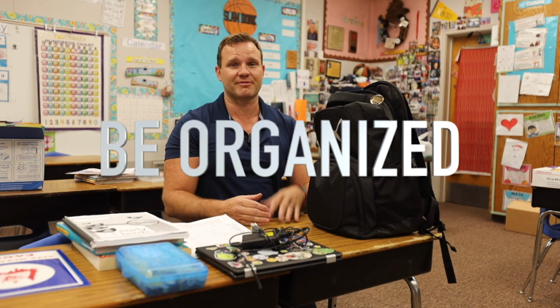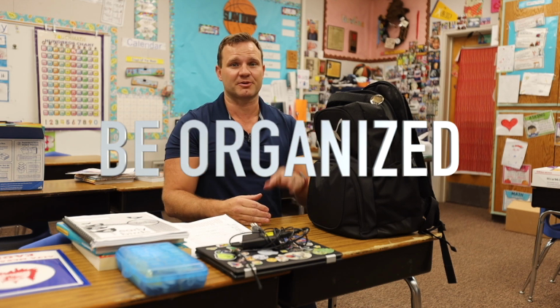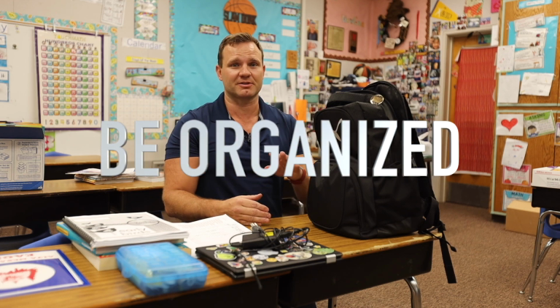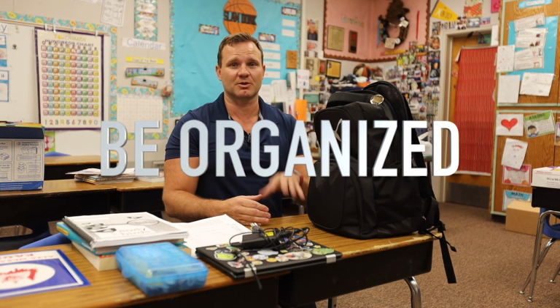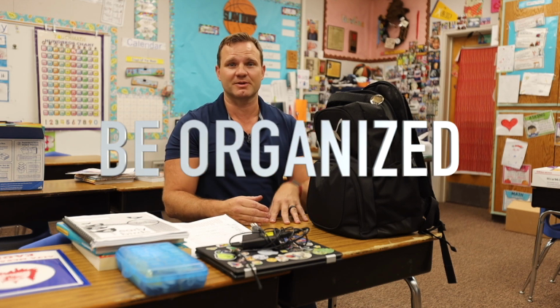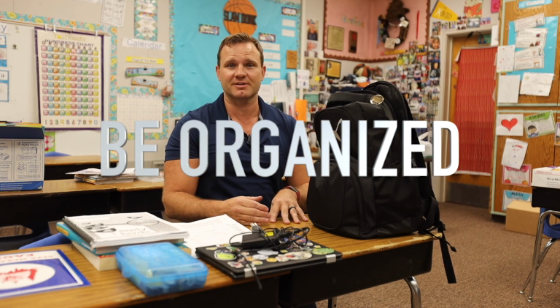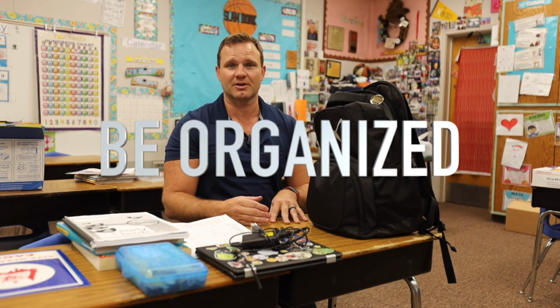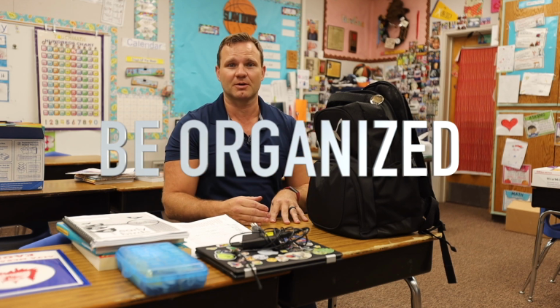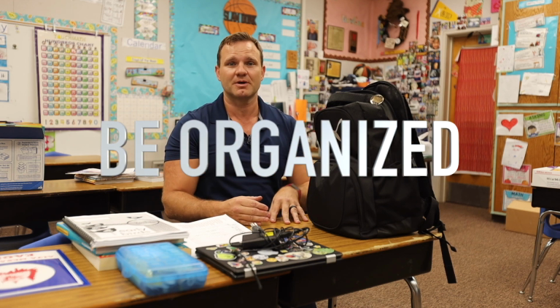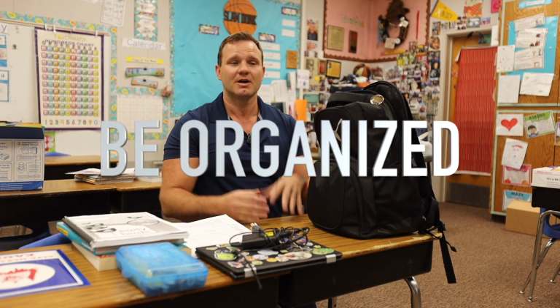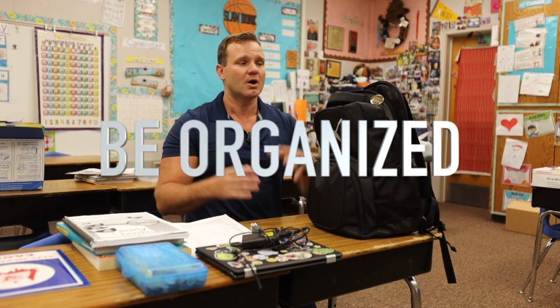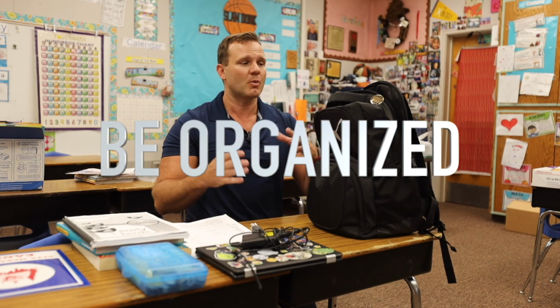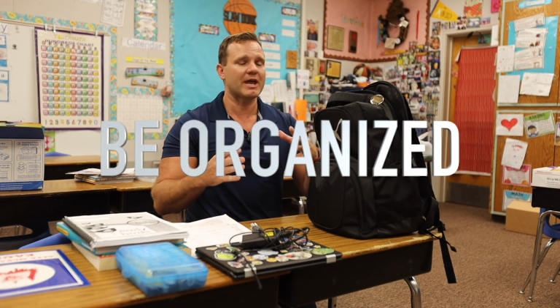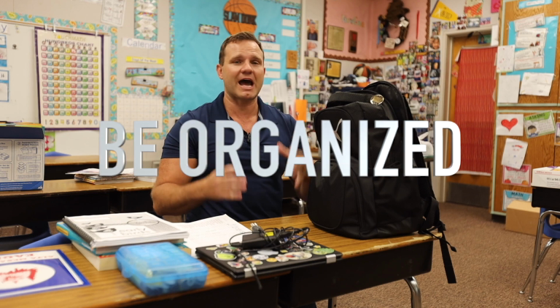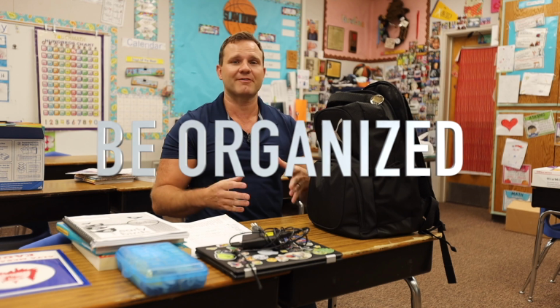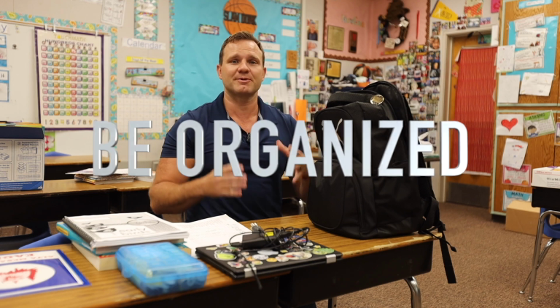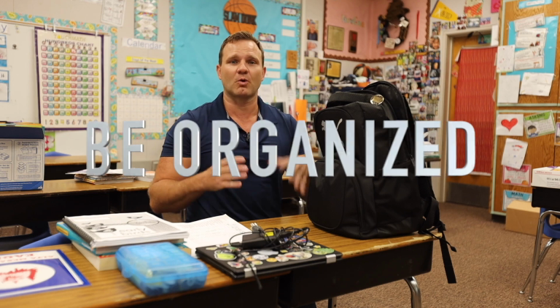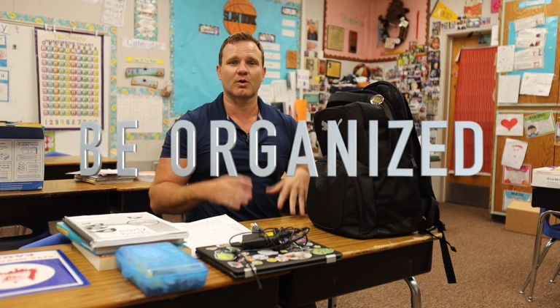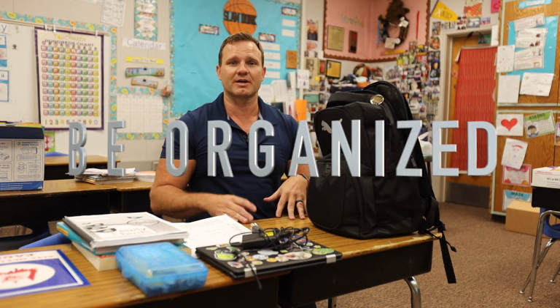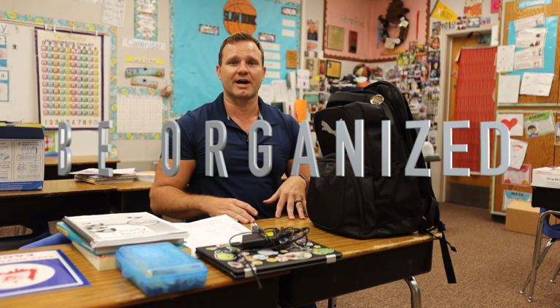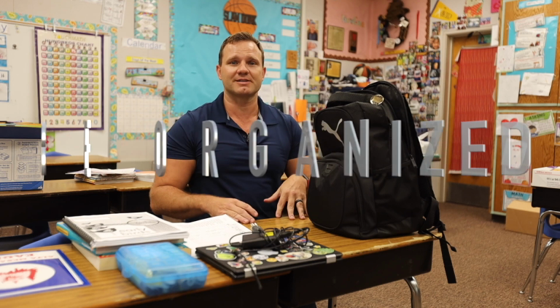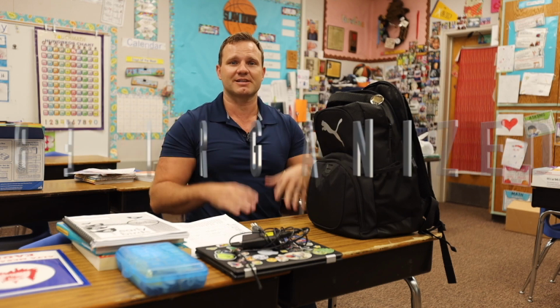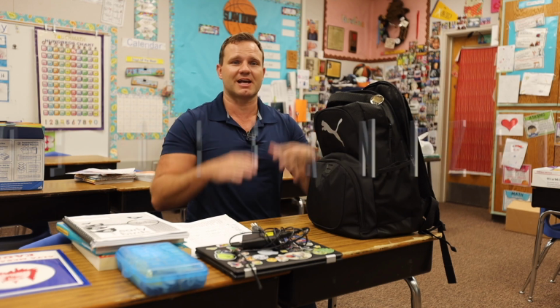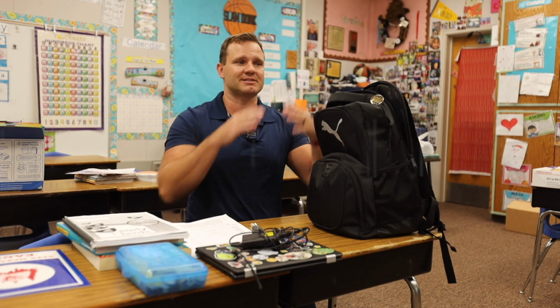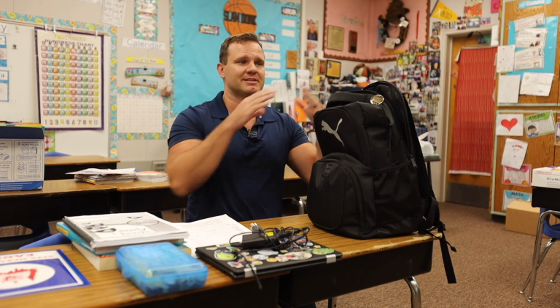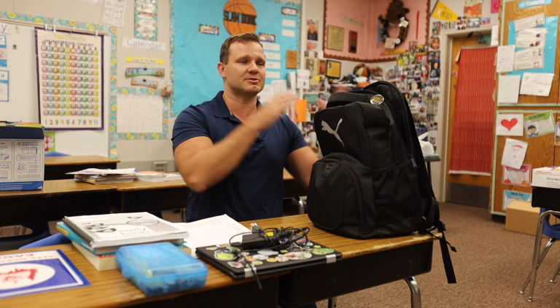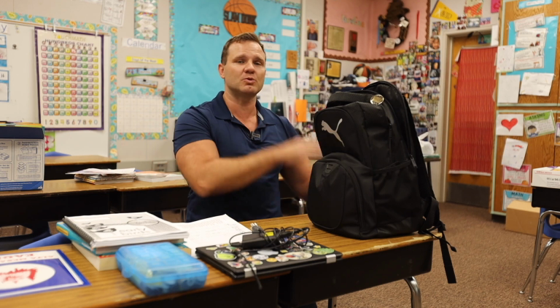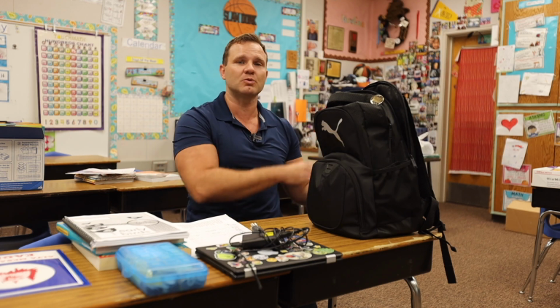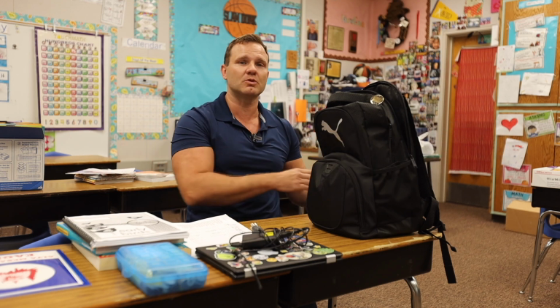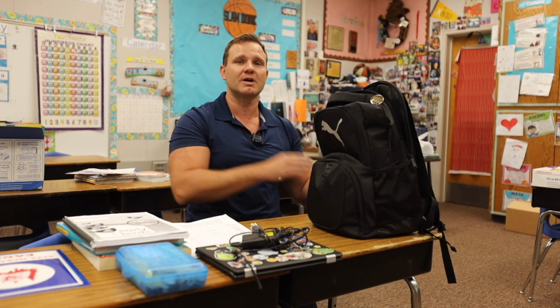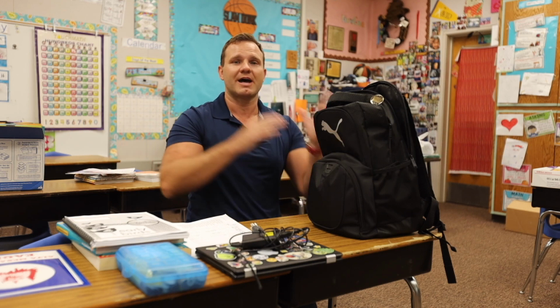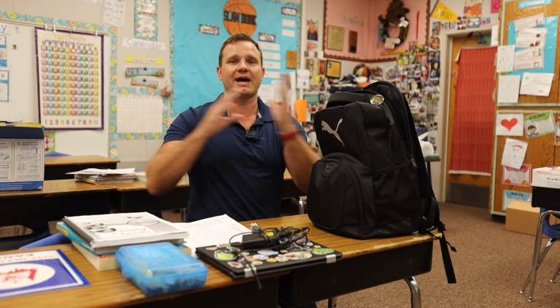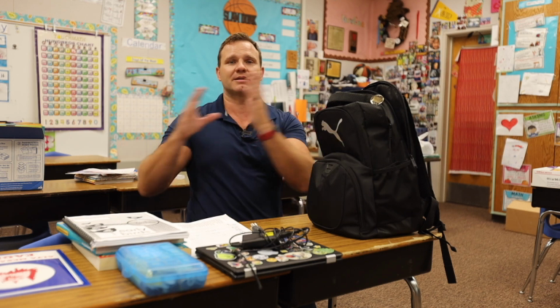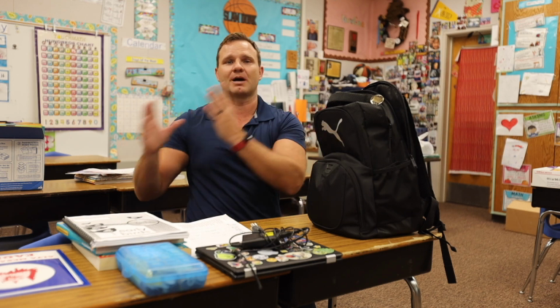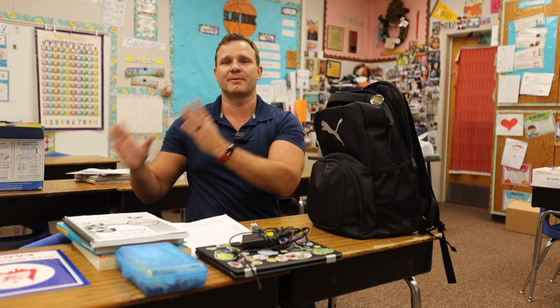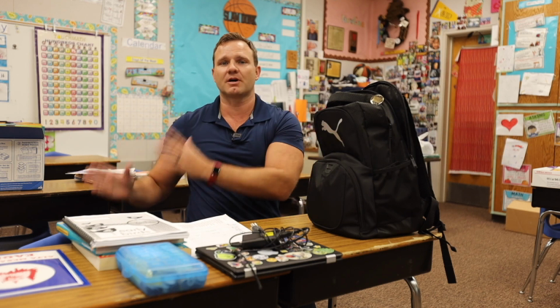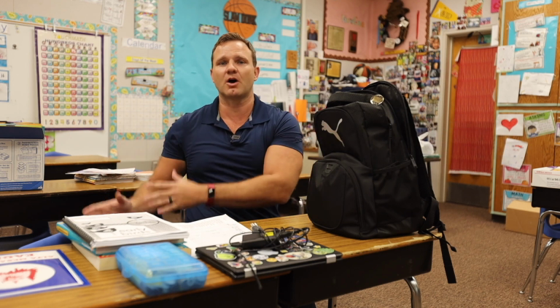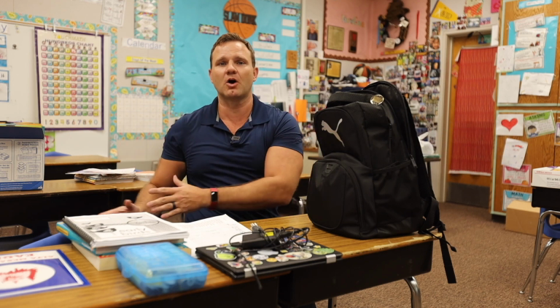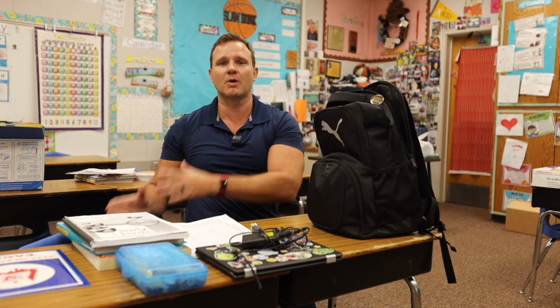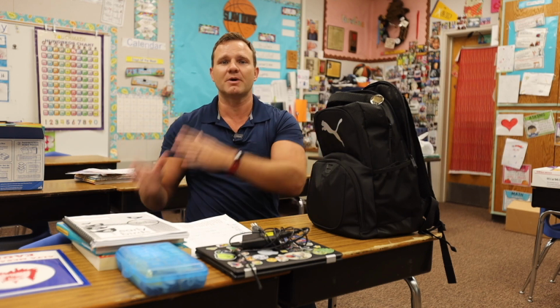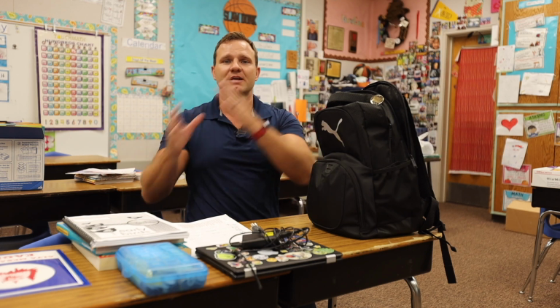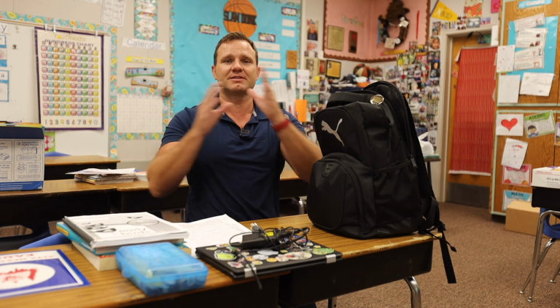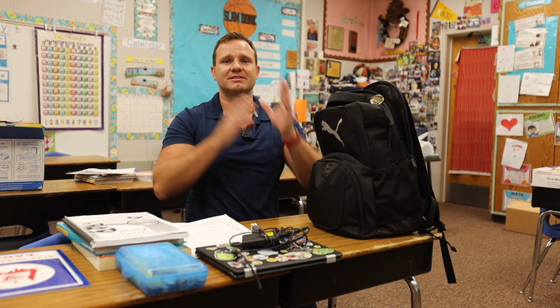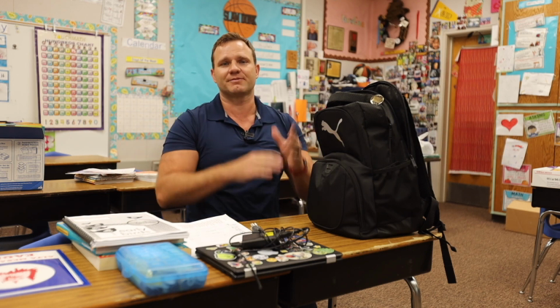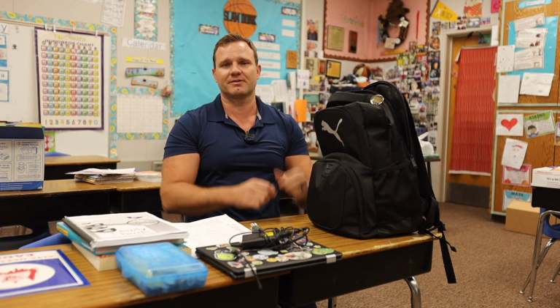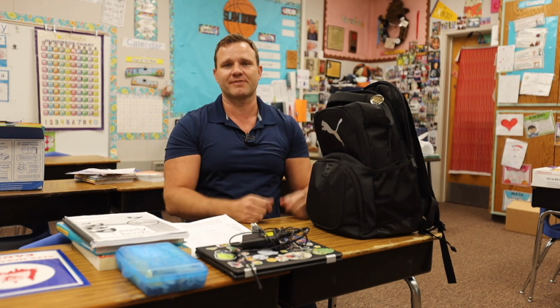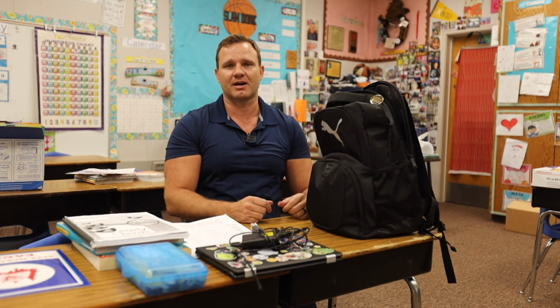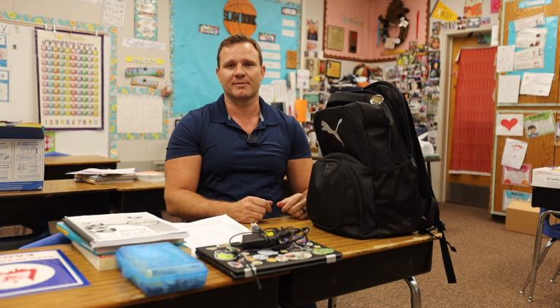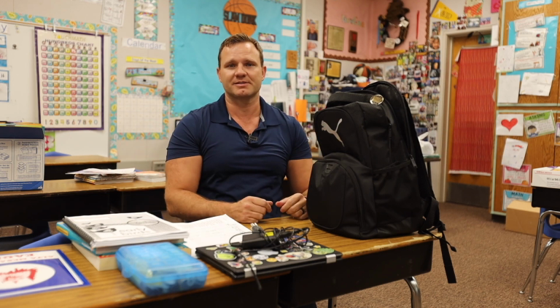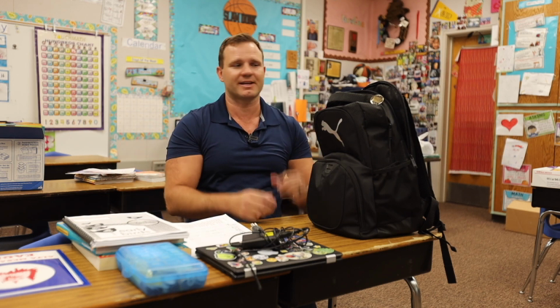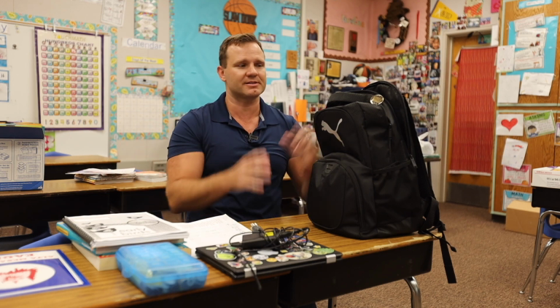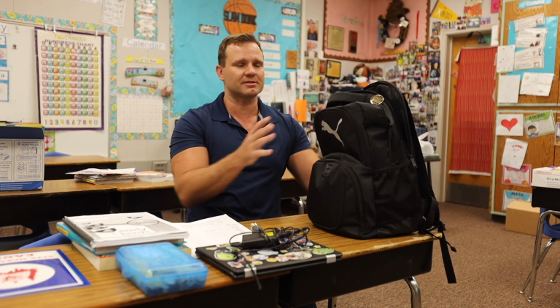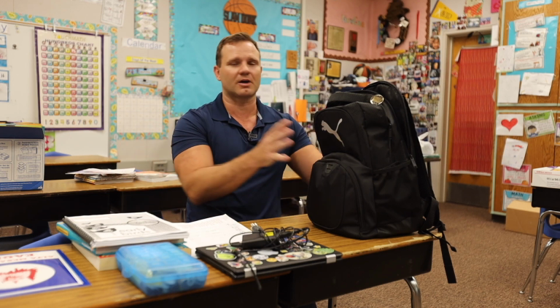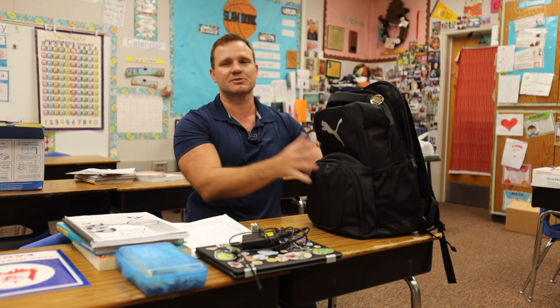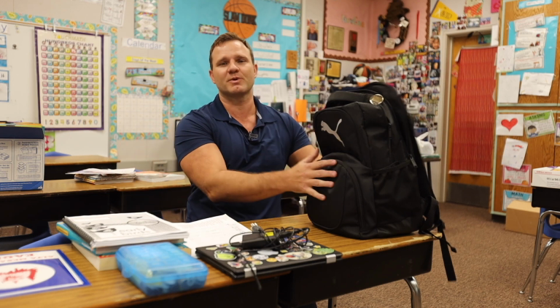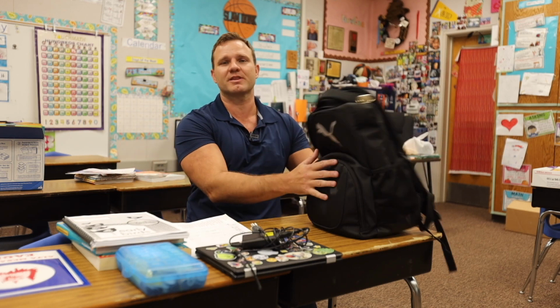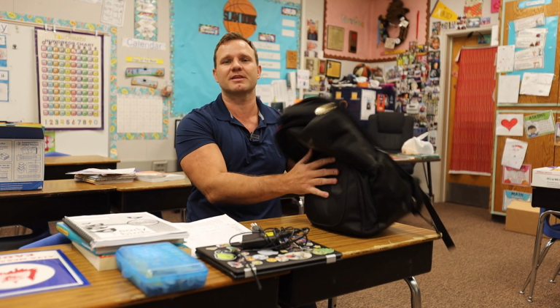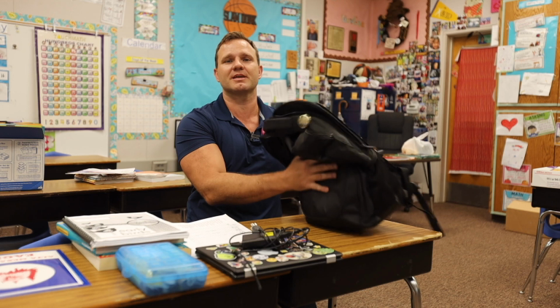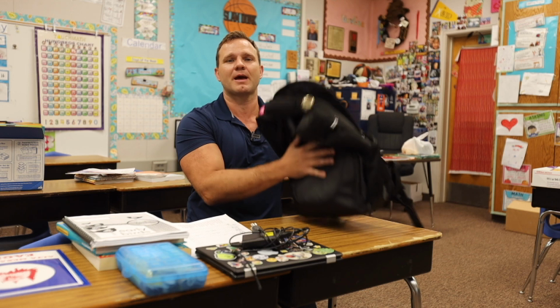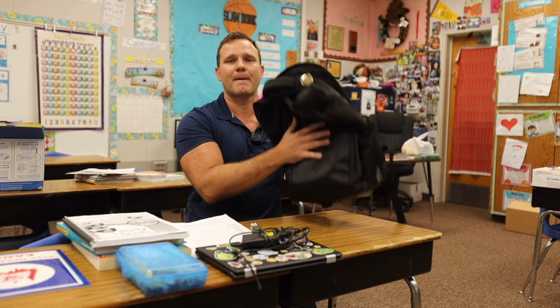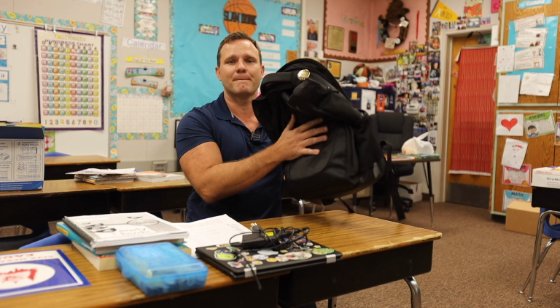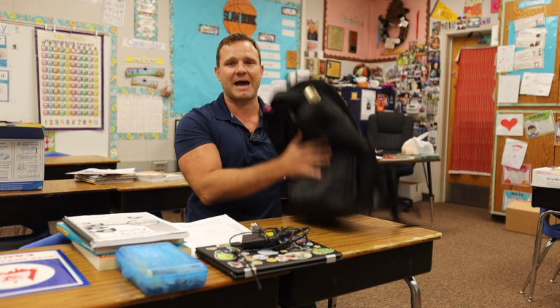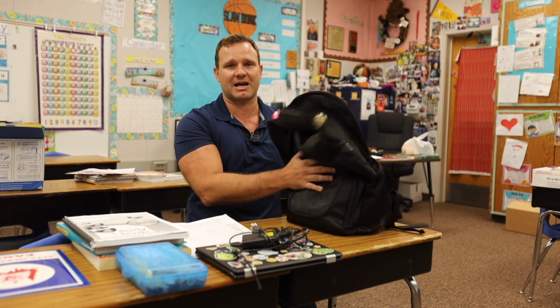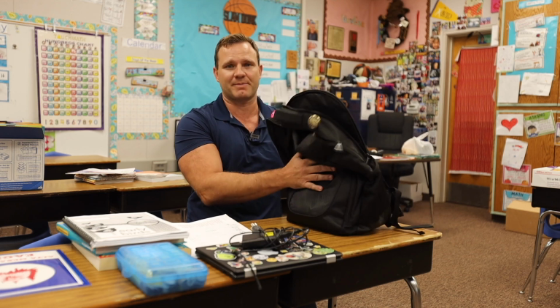As a father and a teacher, I have three little ones at home. We have to be organized at school, coming home, to different environments. And it starts with the backpack.